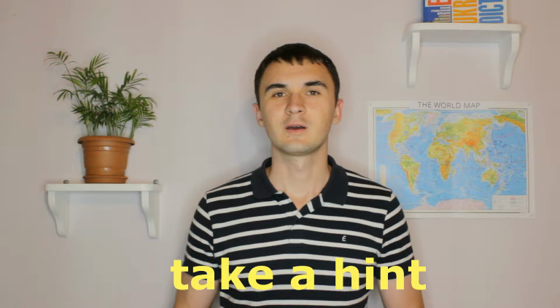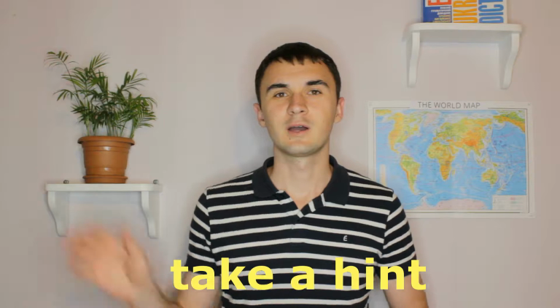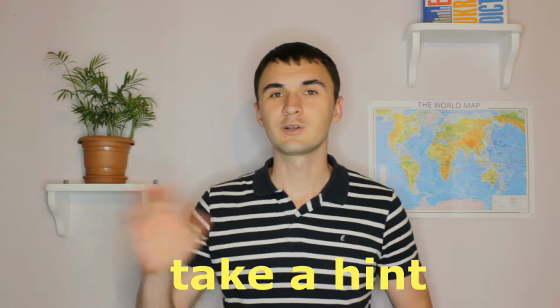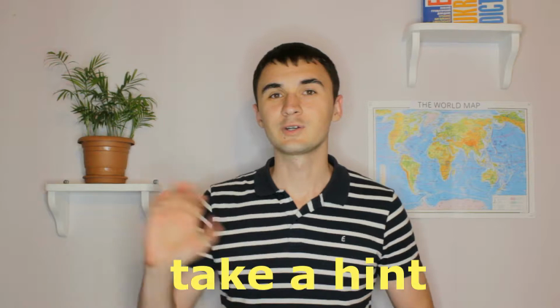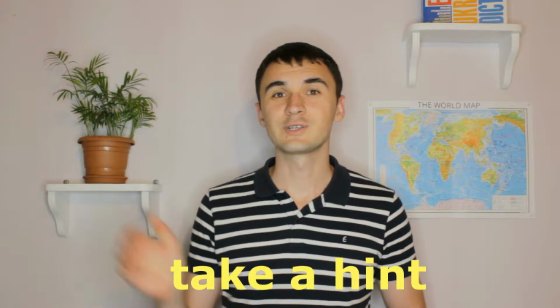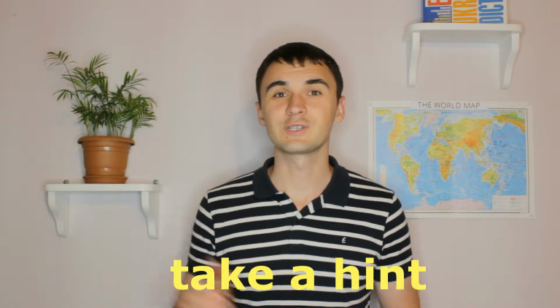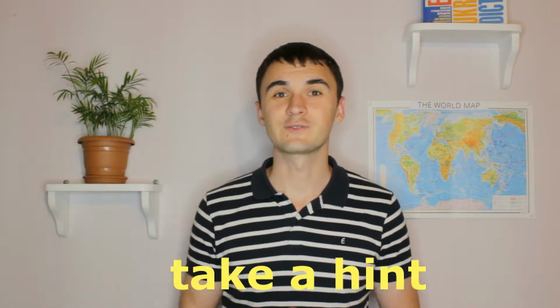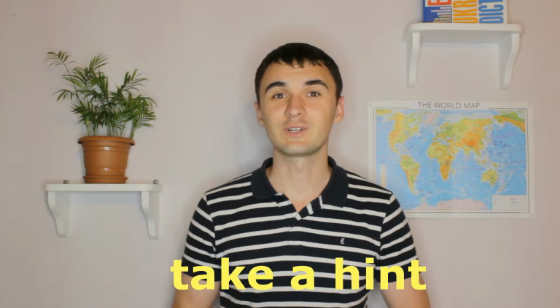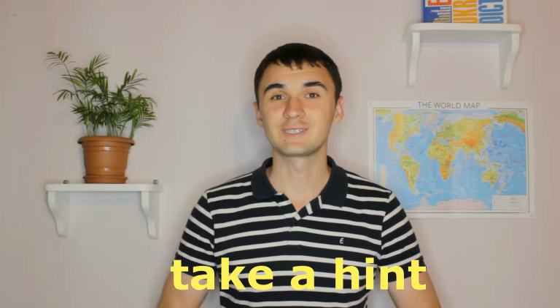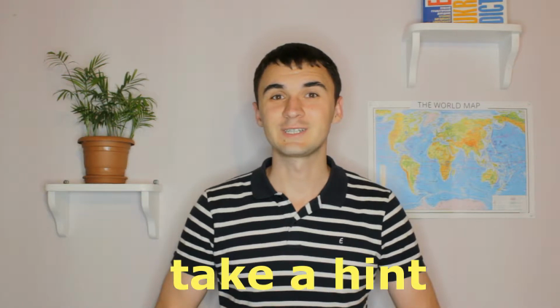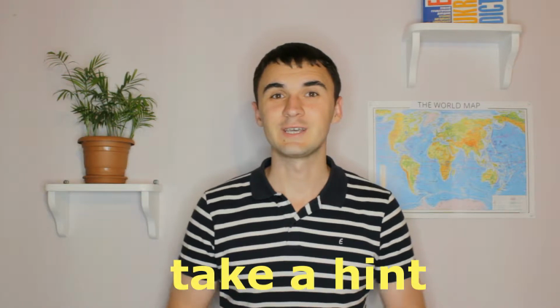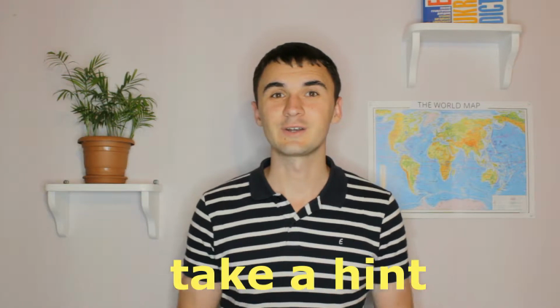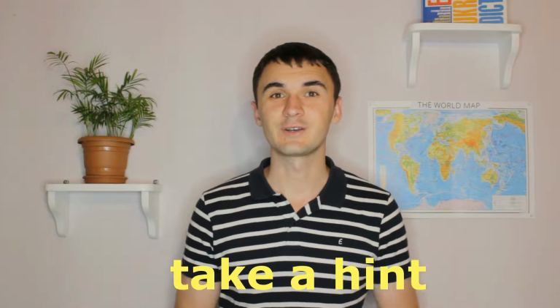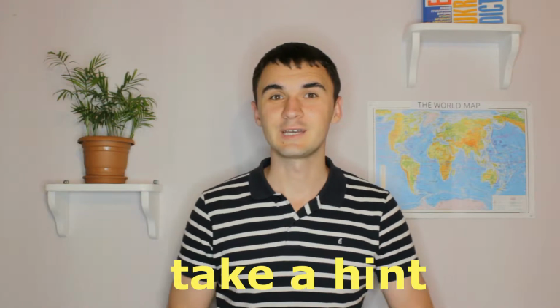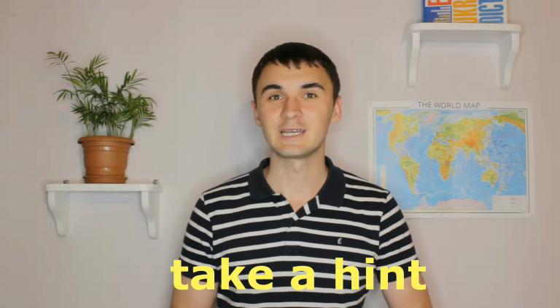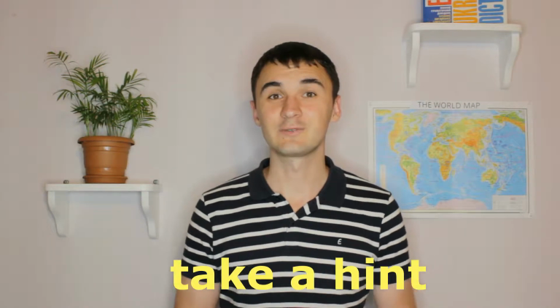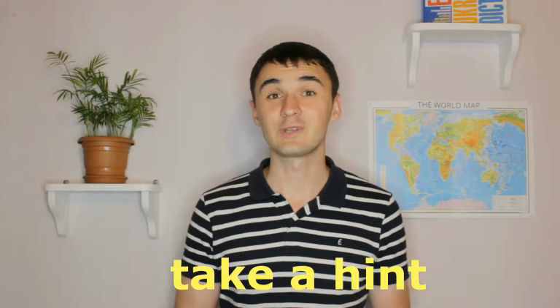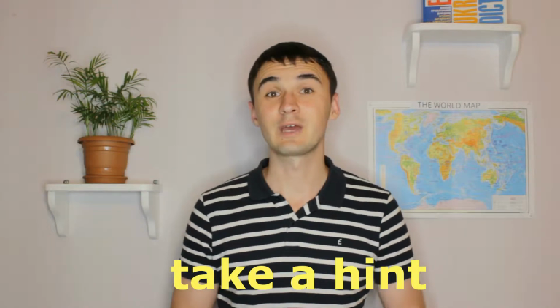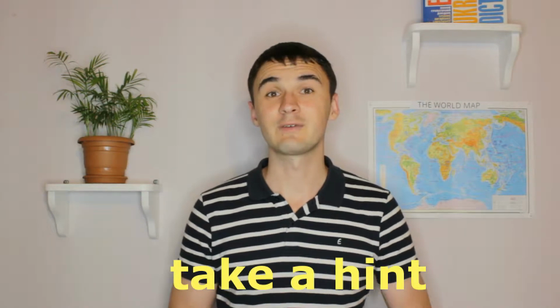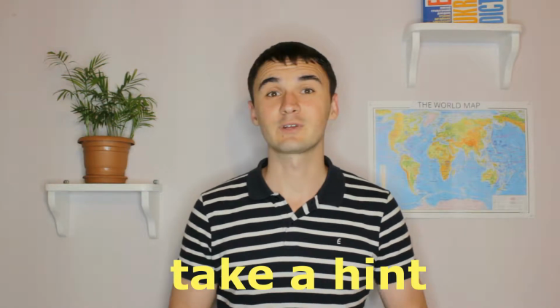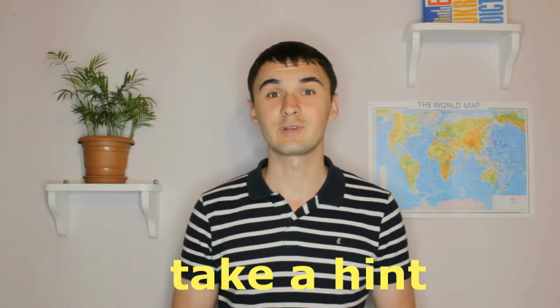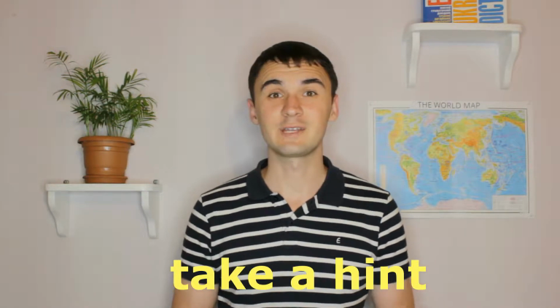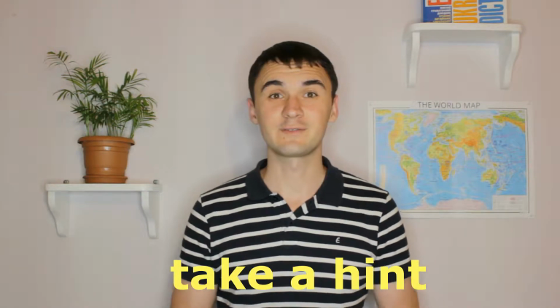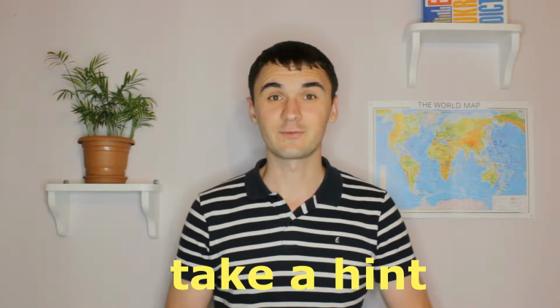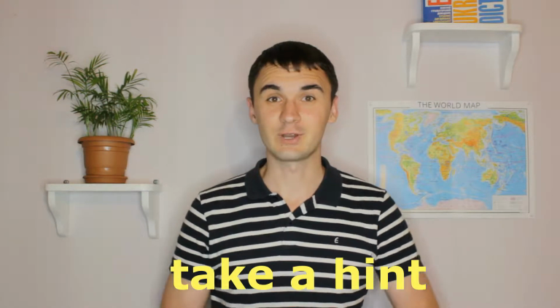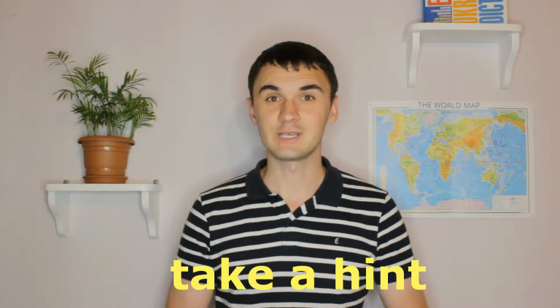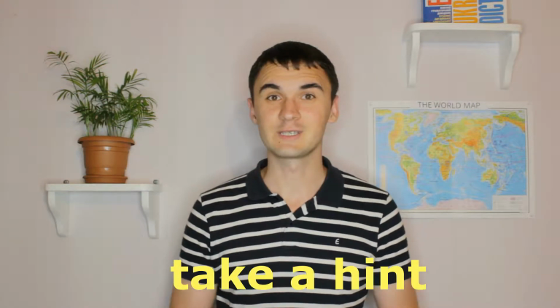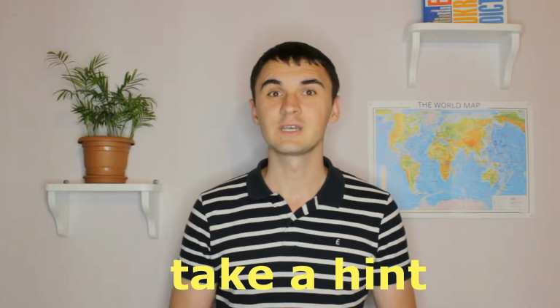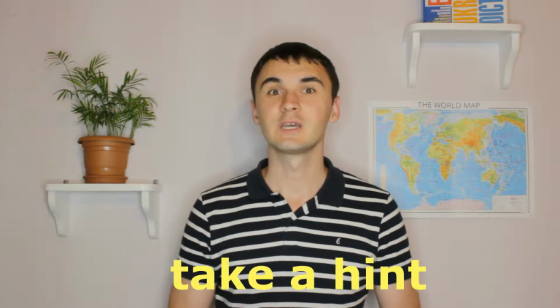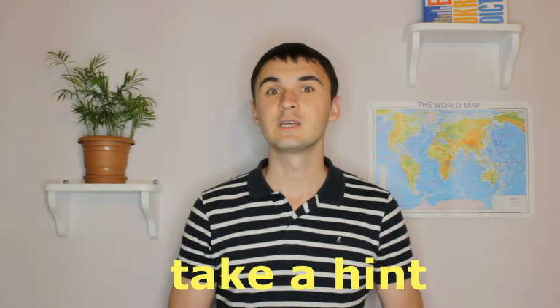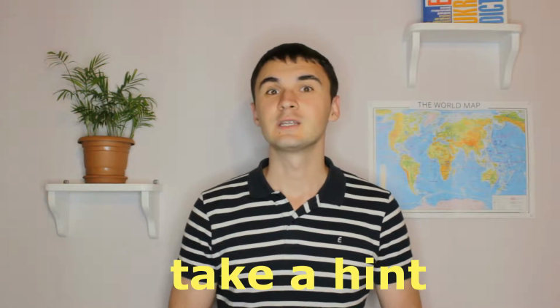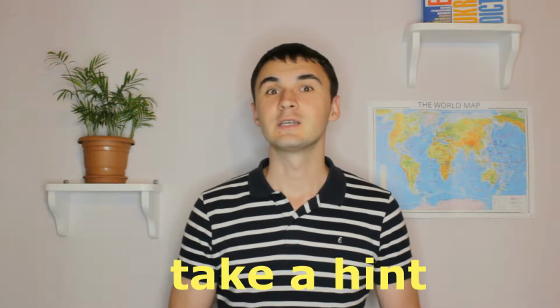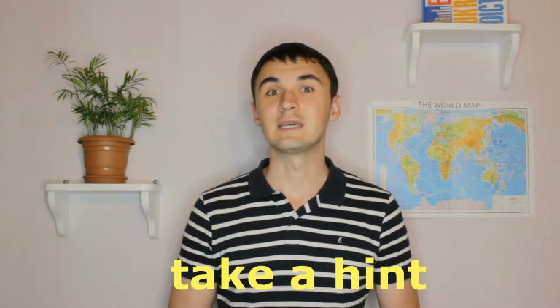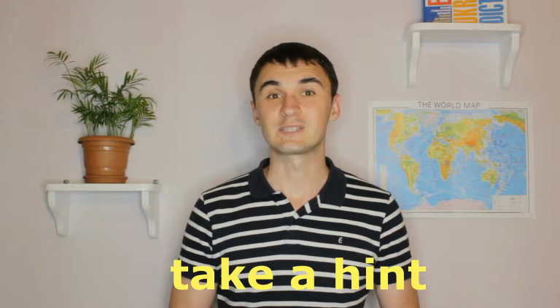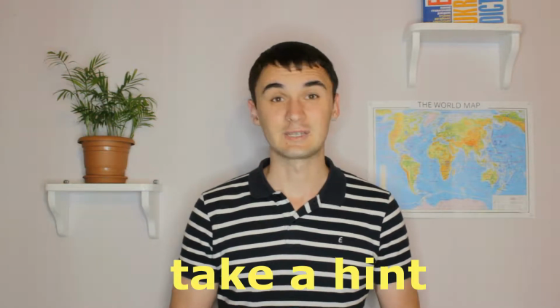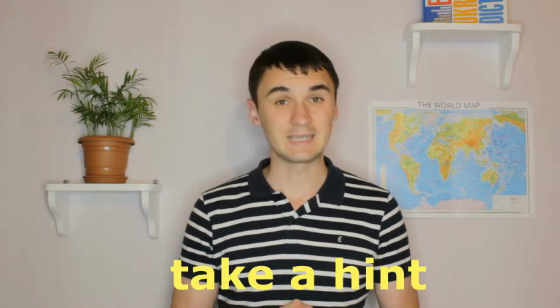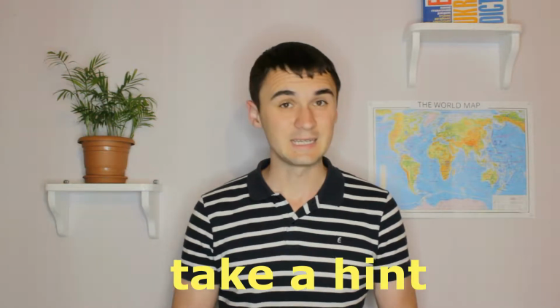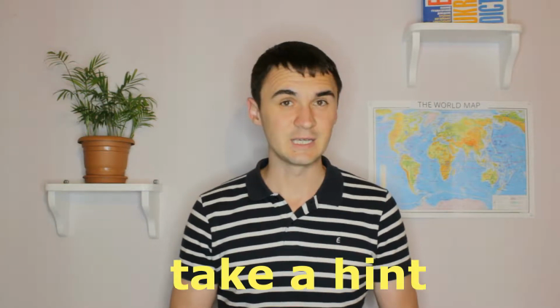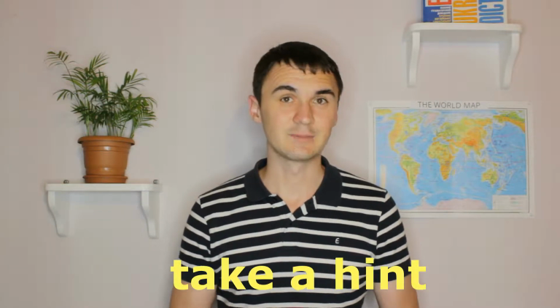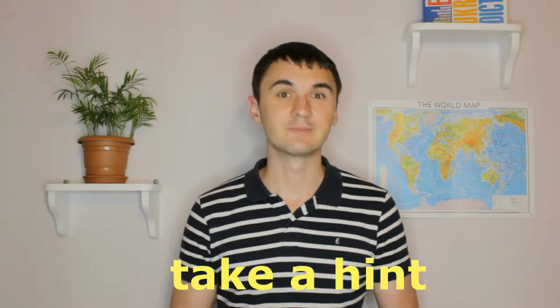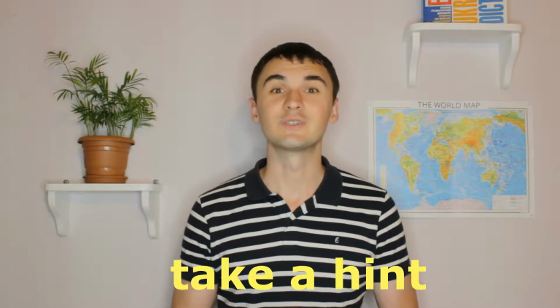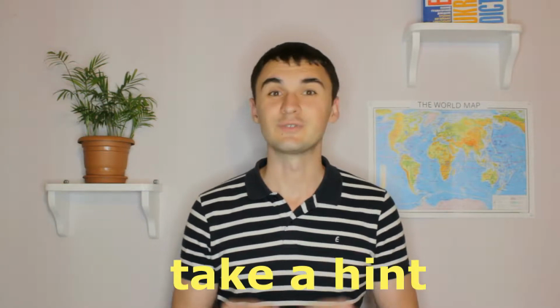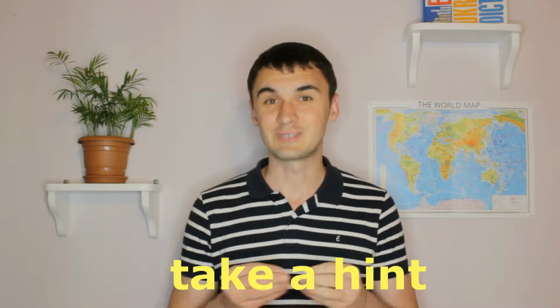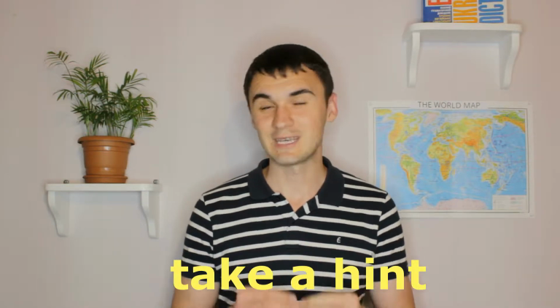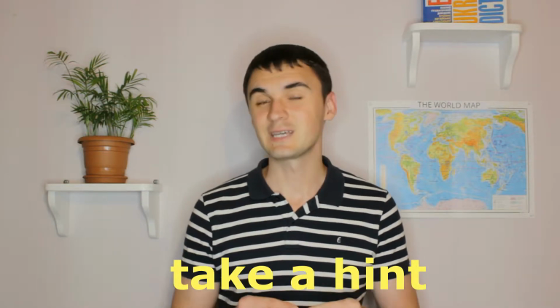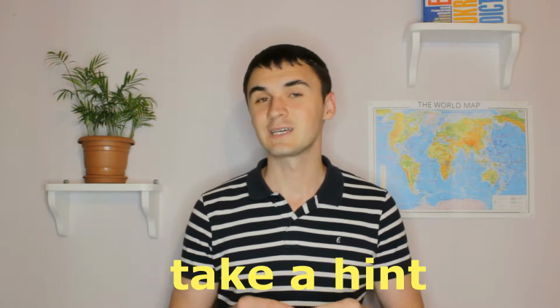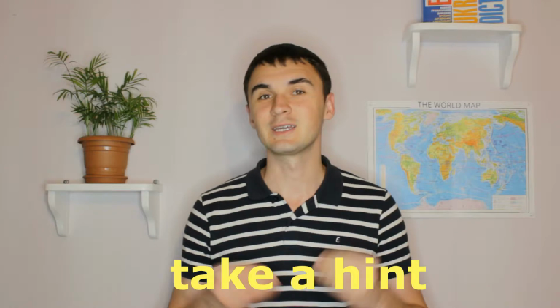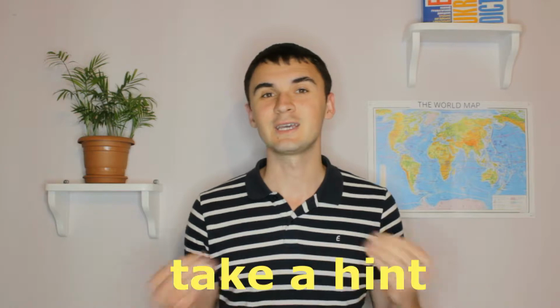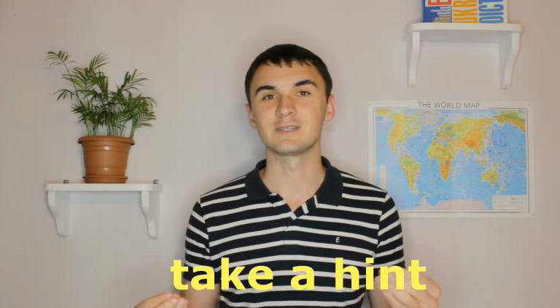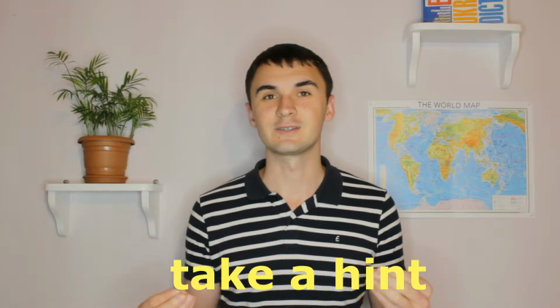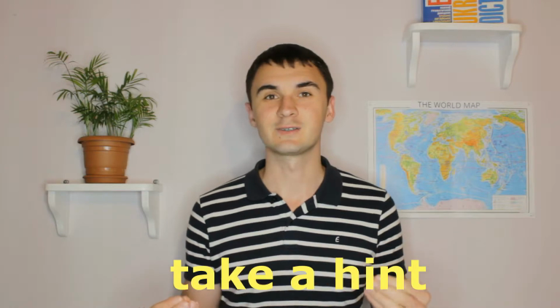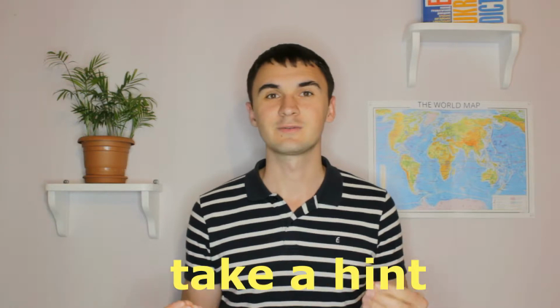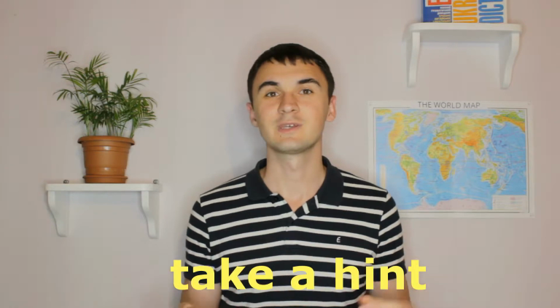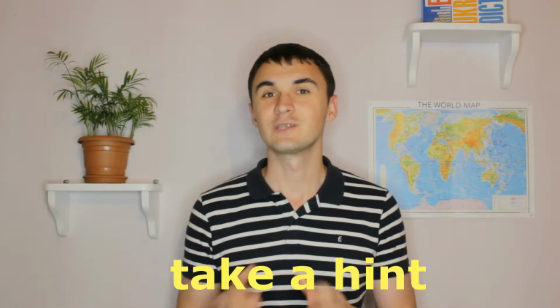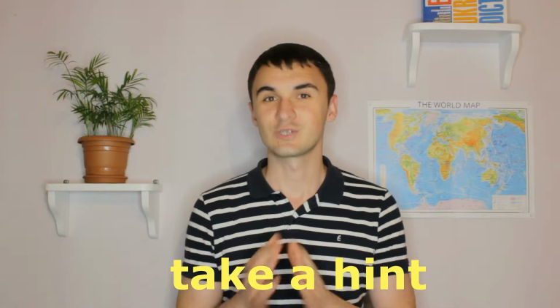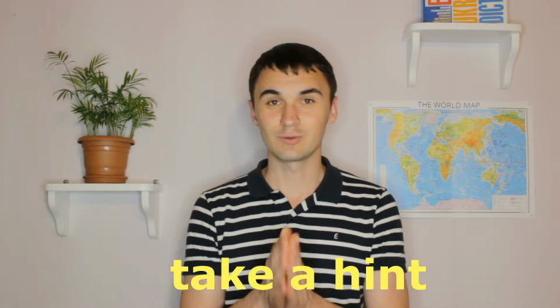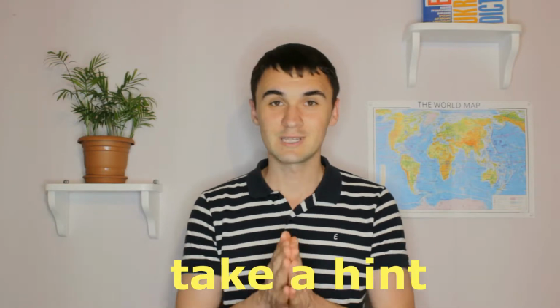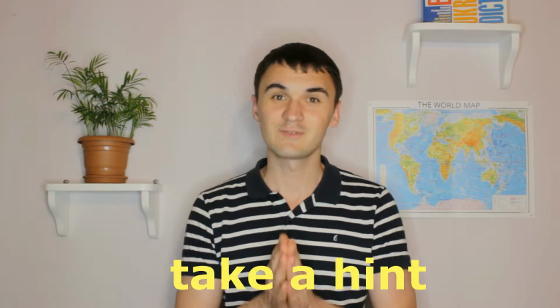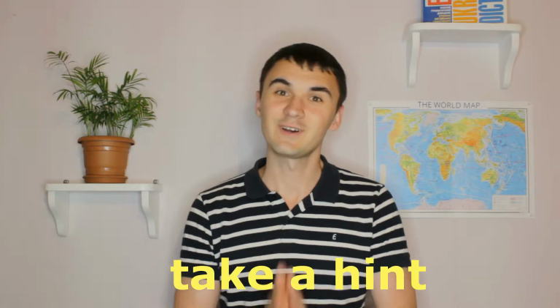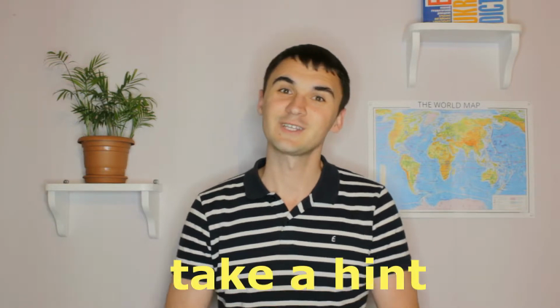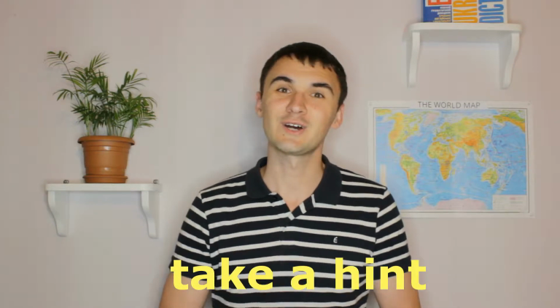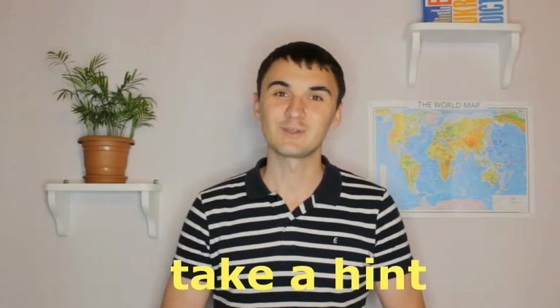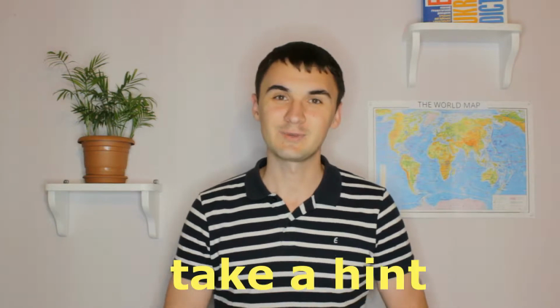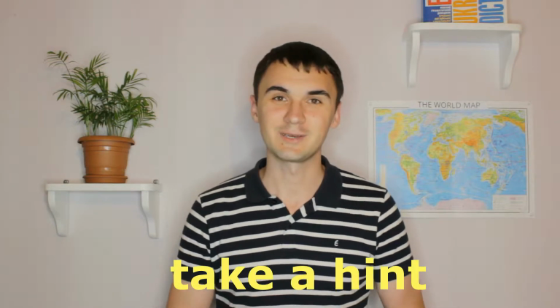Hi learners, it's Vlad here and today we have a great phrase — it's an idiom: to take a hint. So let's find out the meaning.